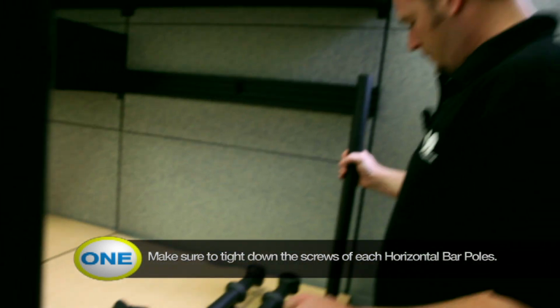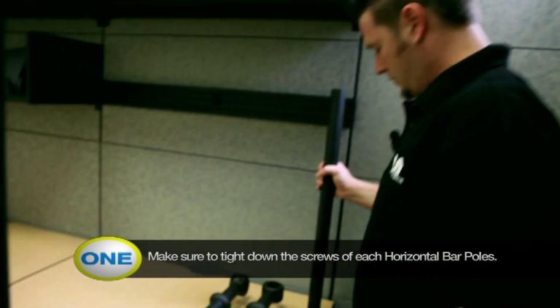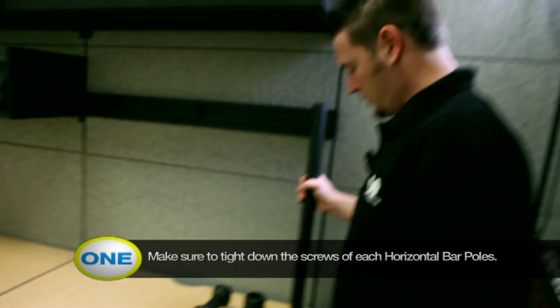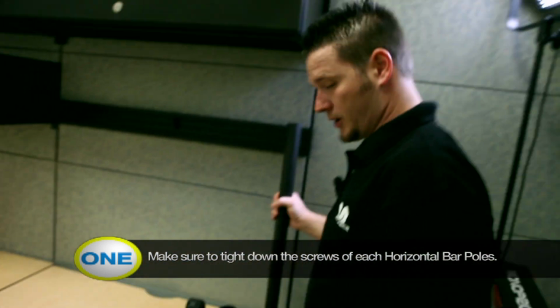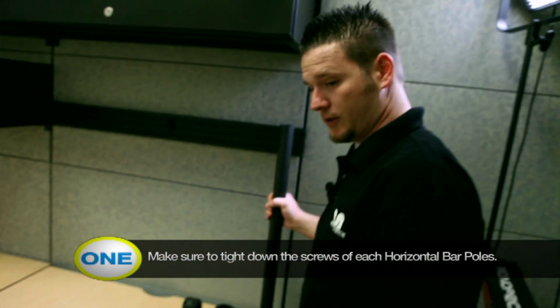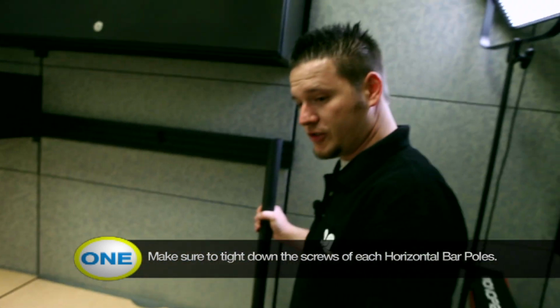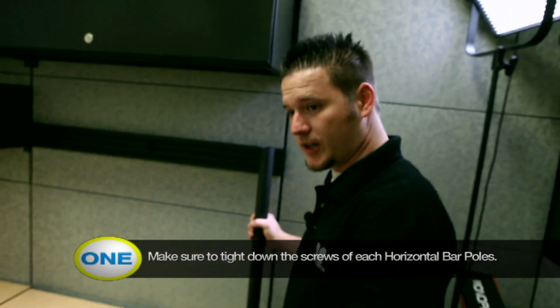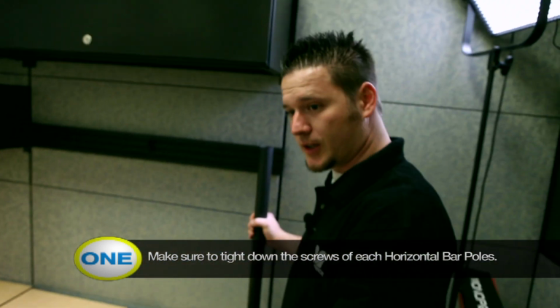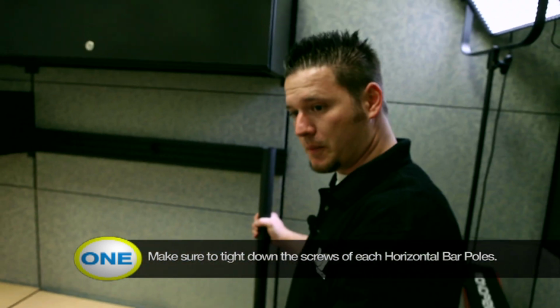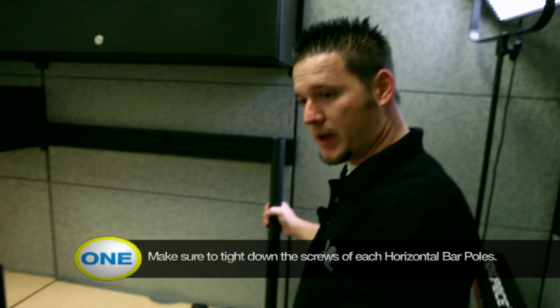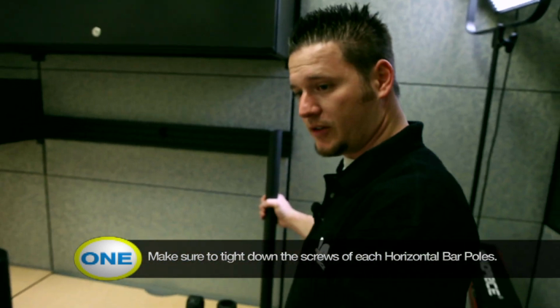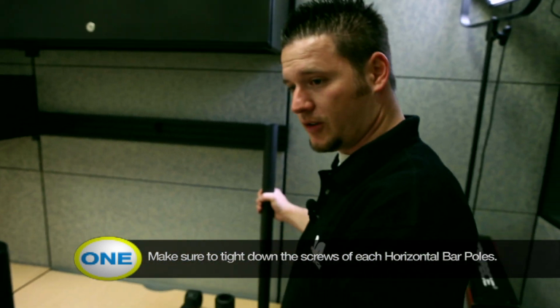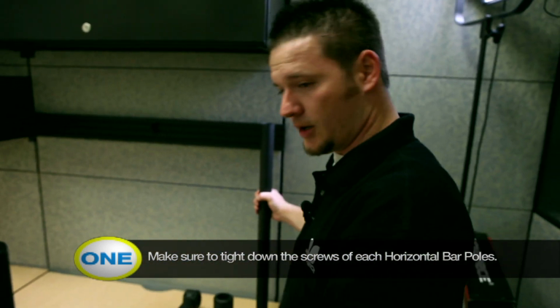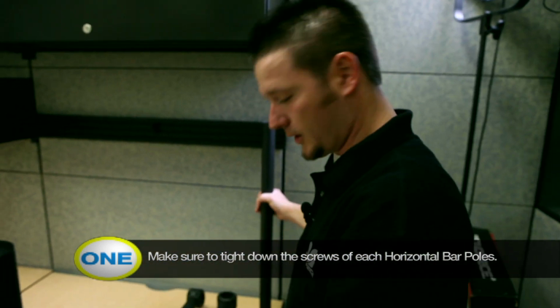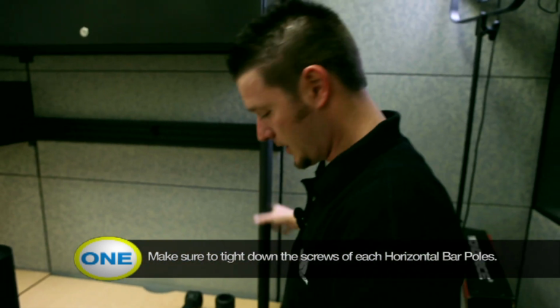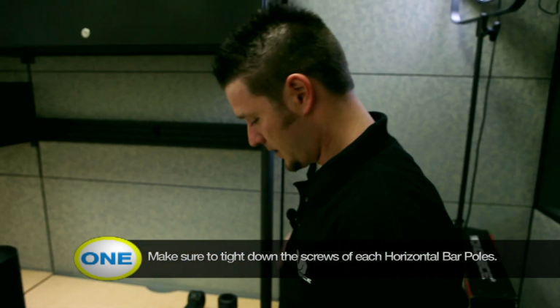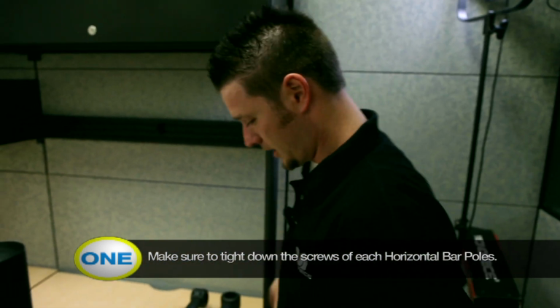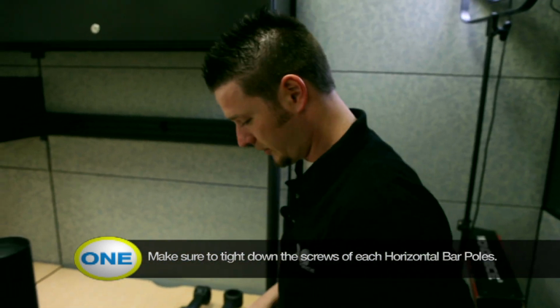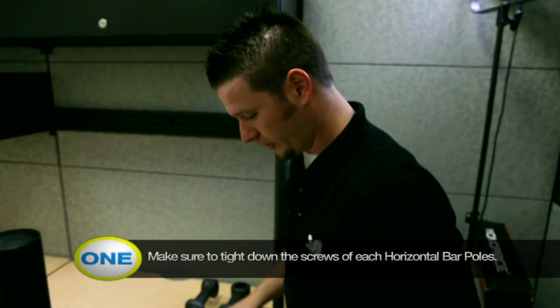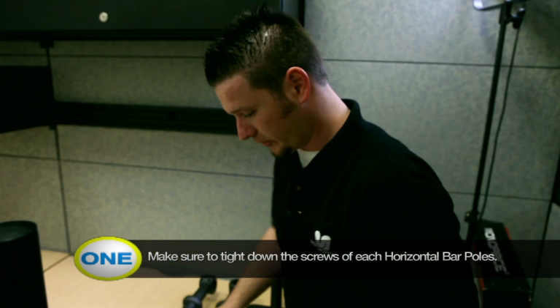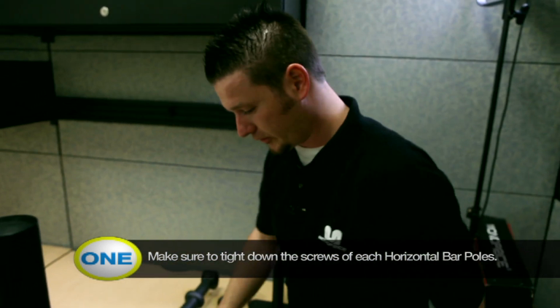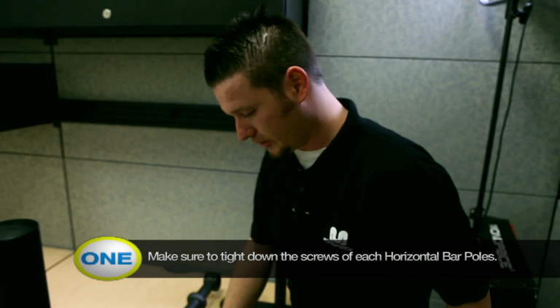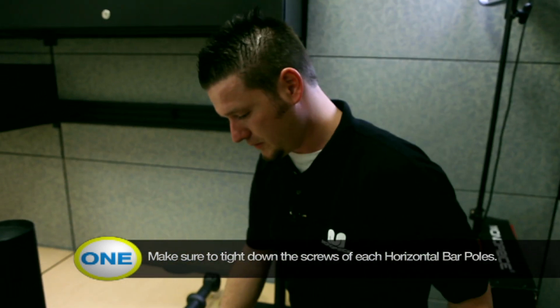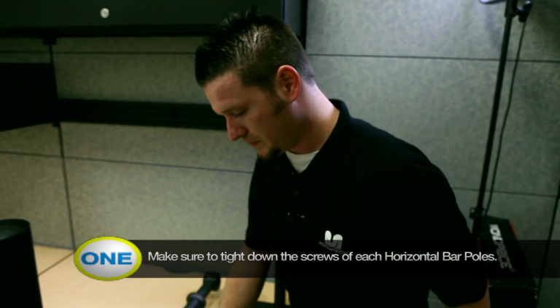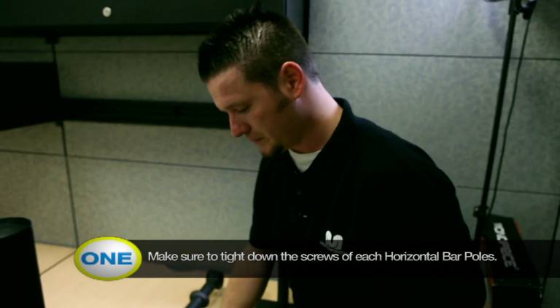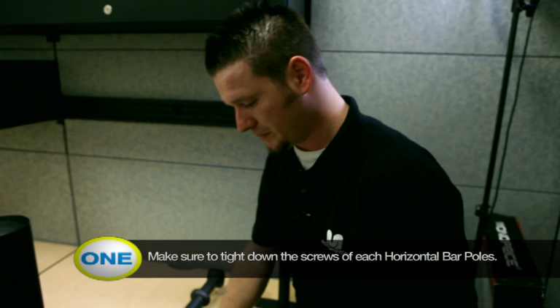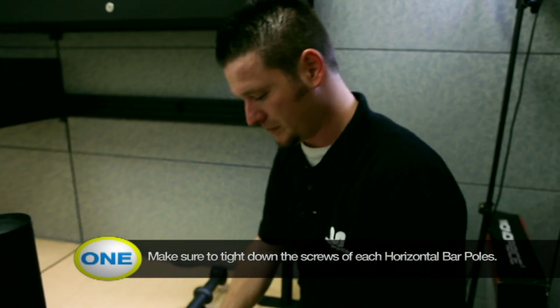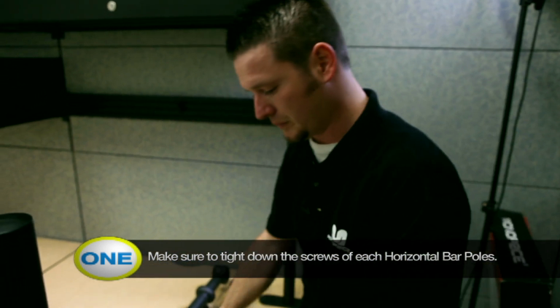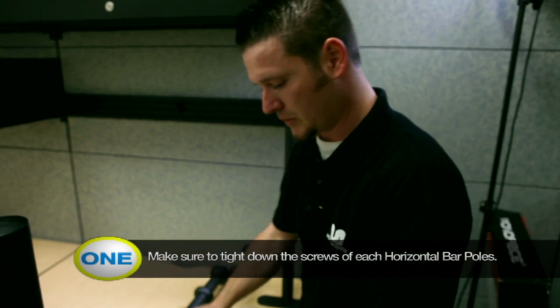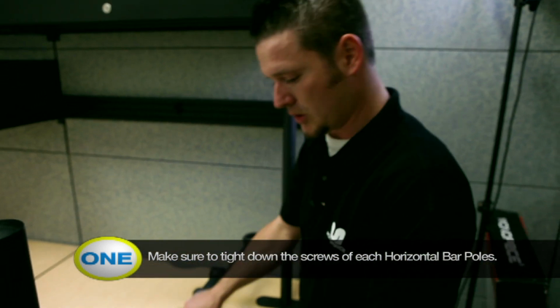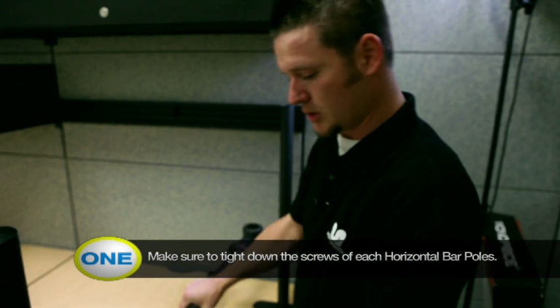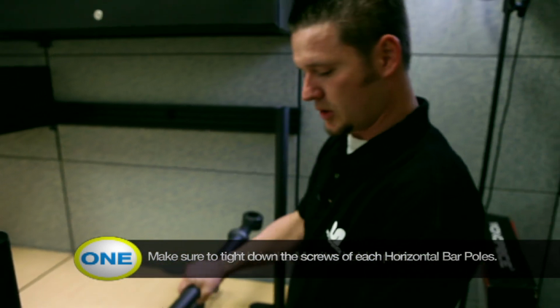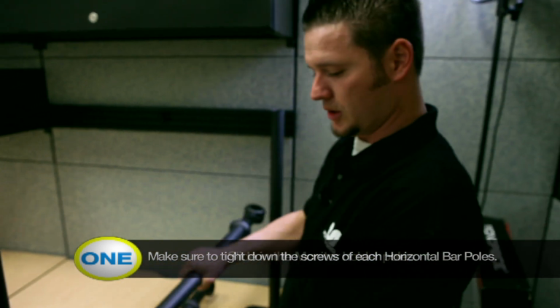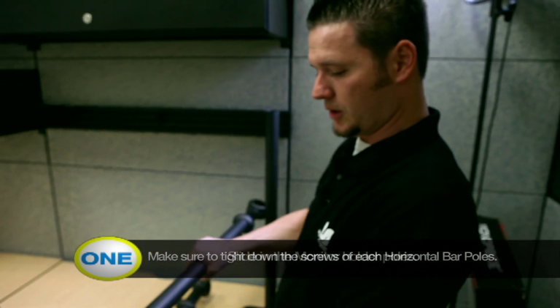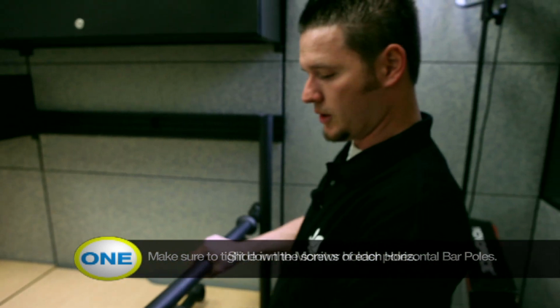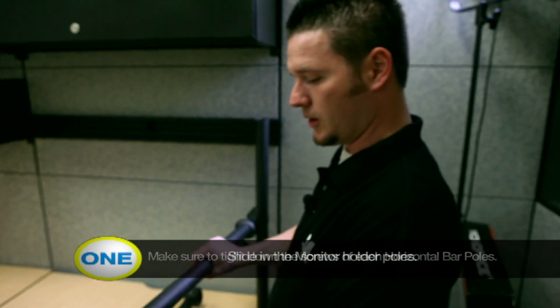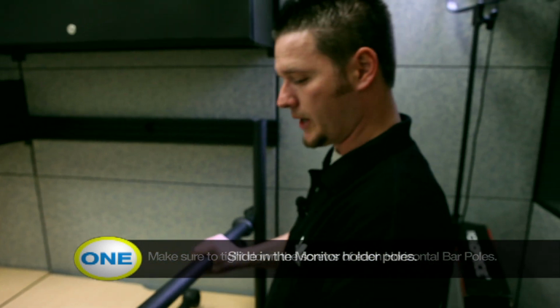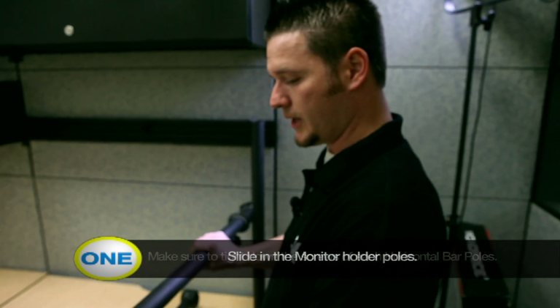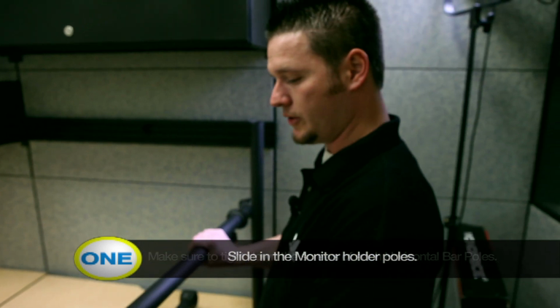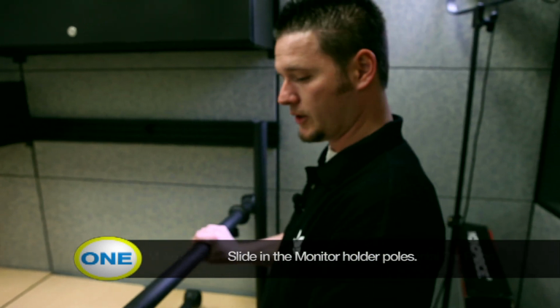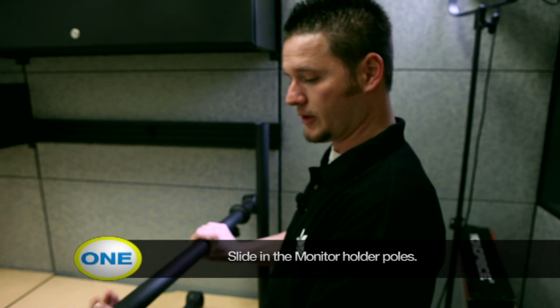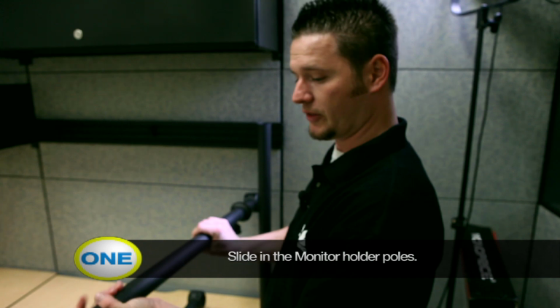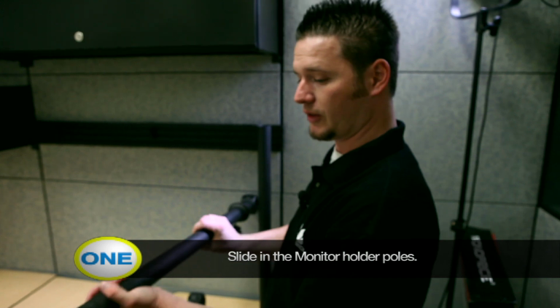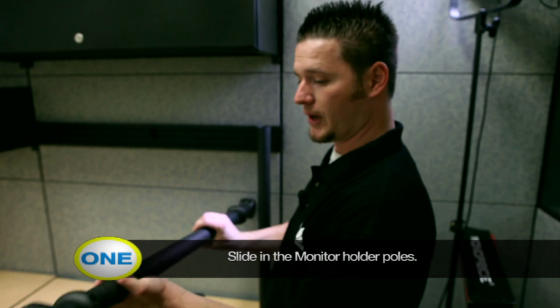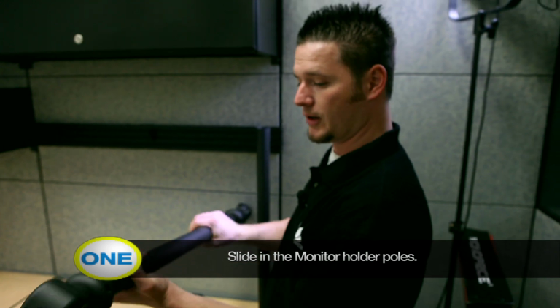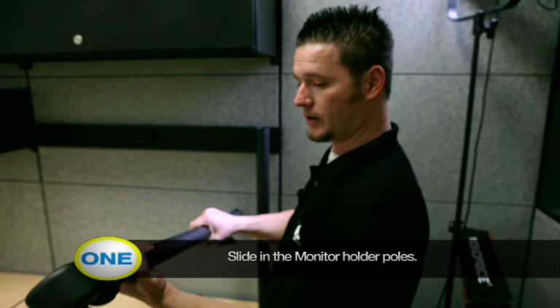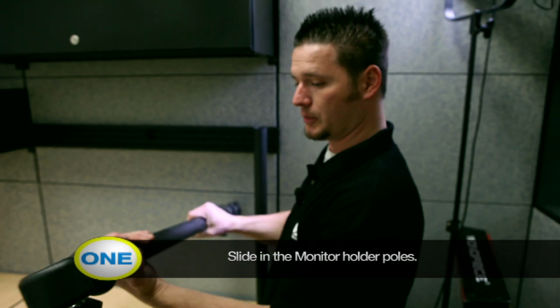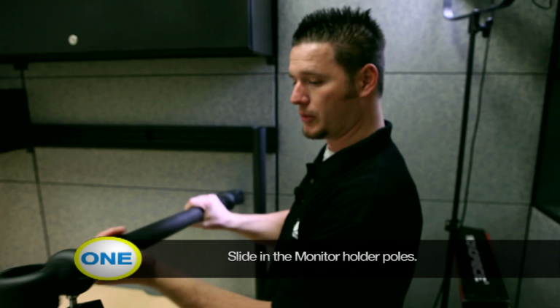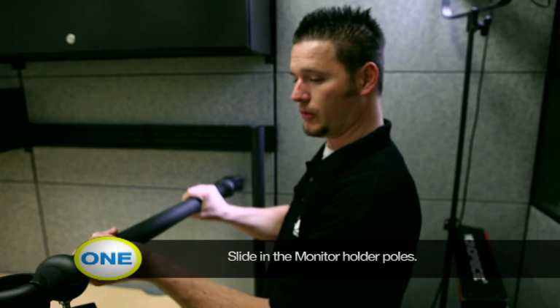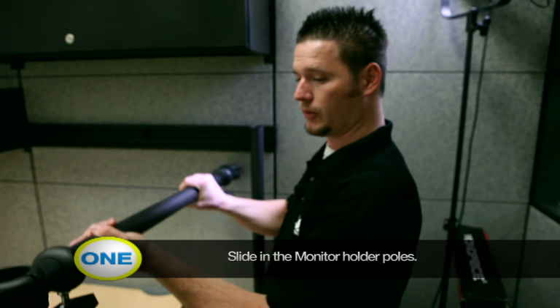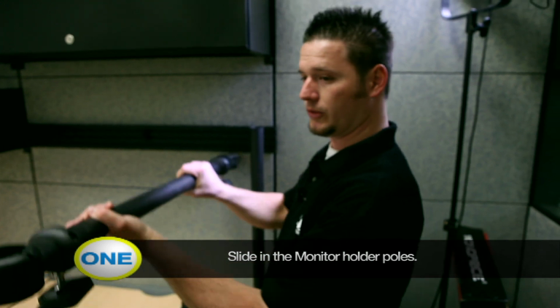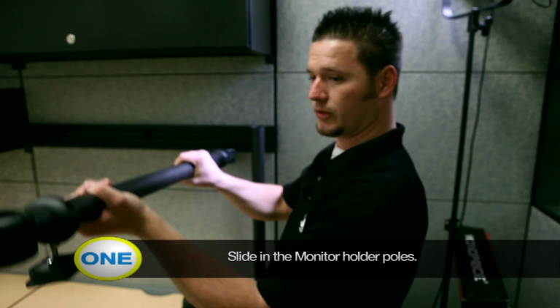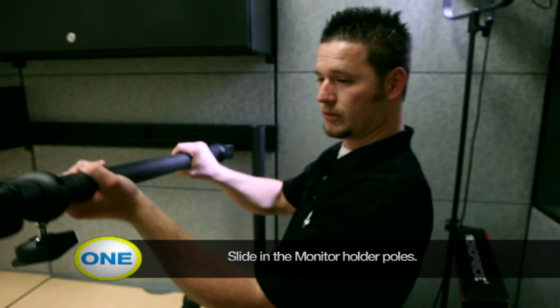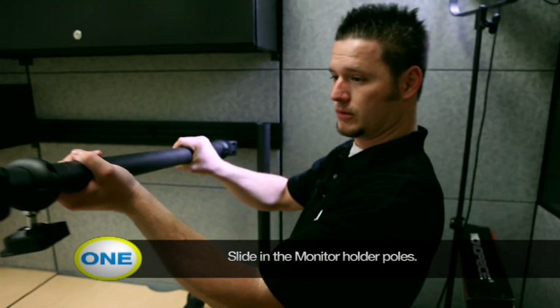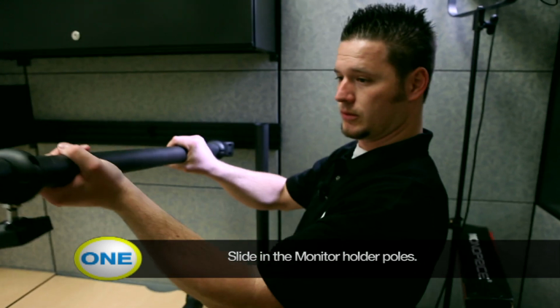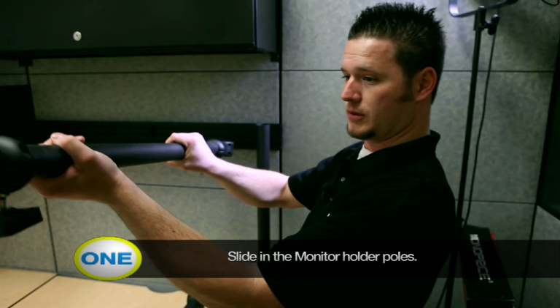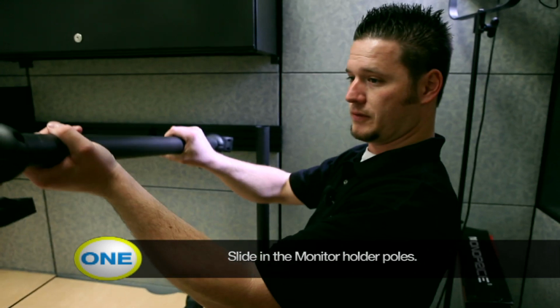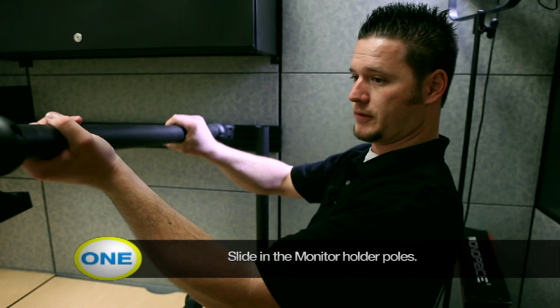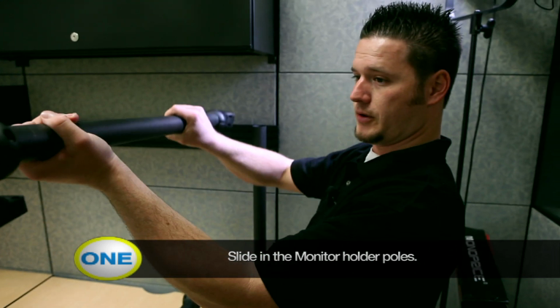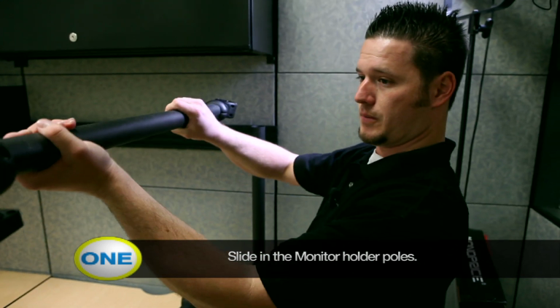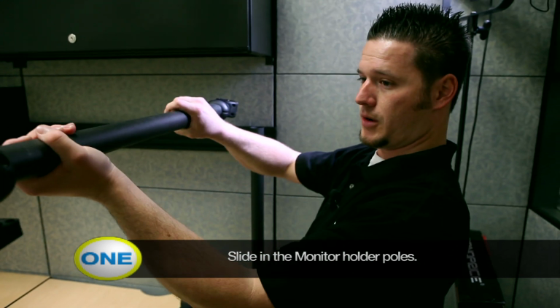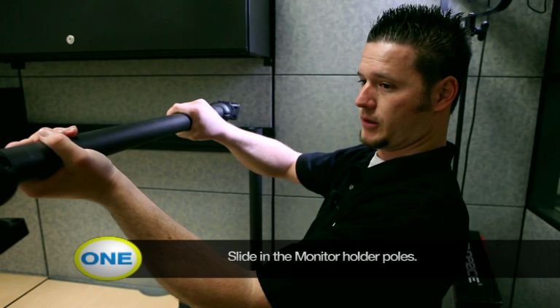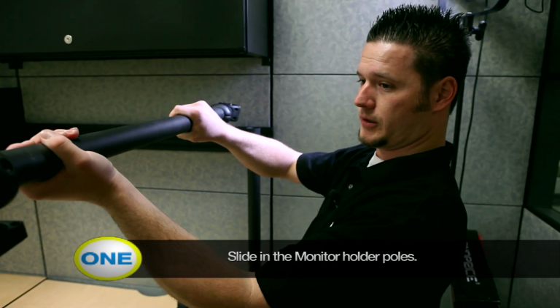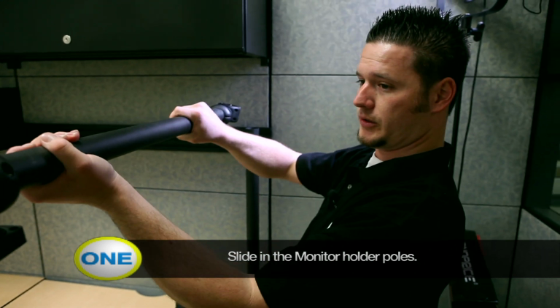Now you've checked the base and got it nice and sturdy. You're going to go ahead and slide on your poles for your monitors.